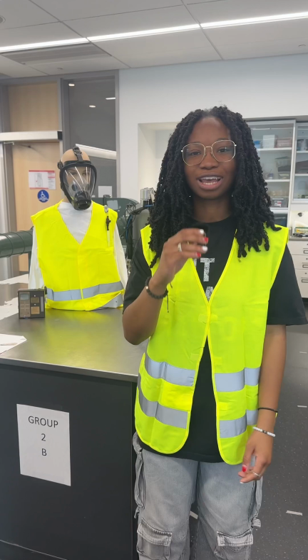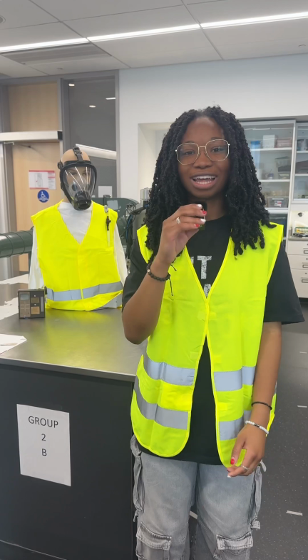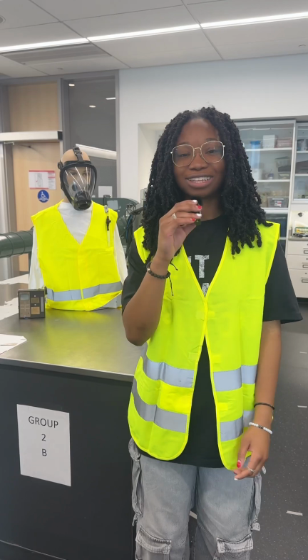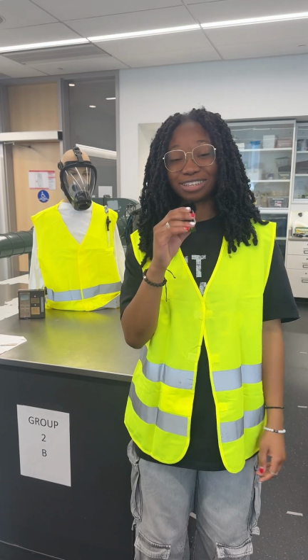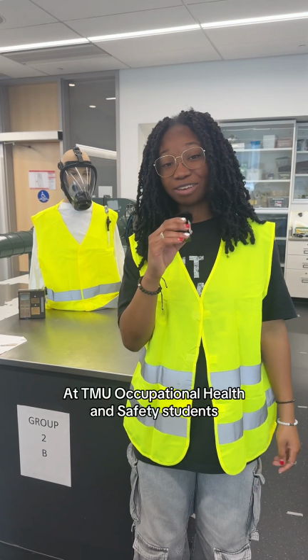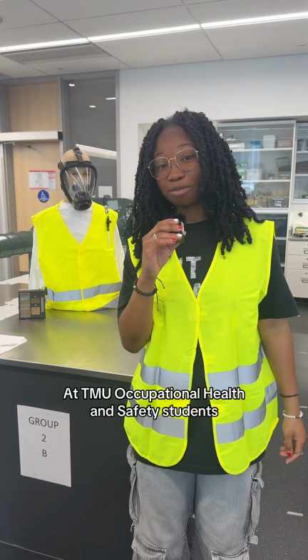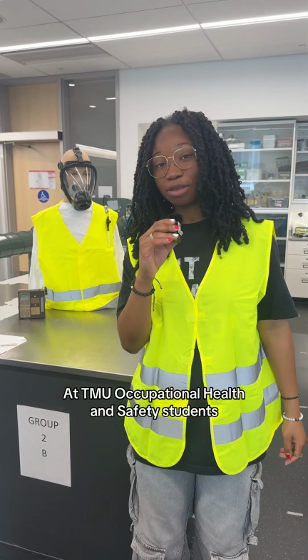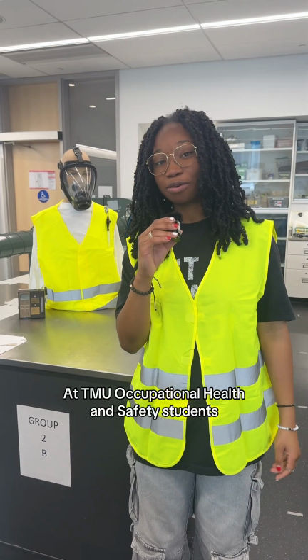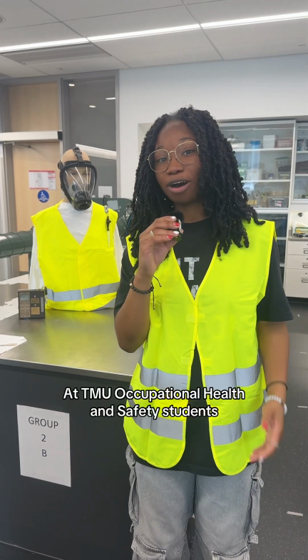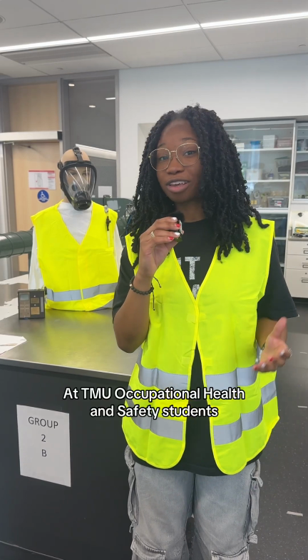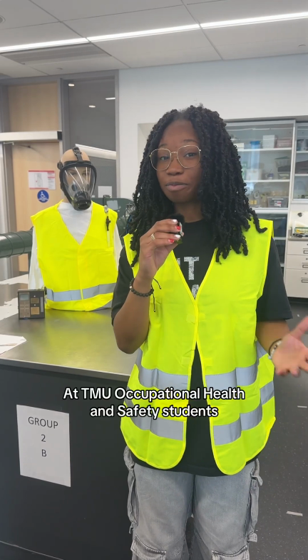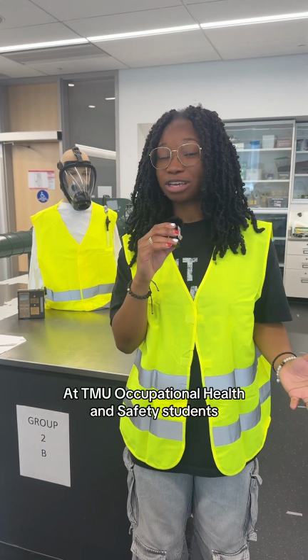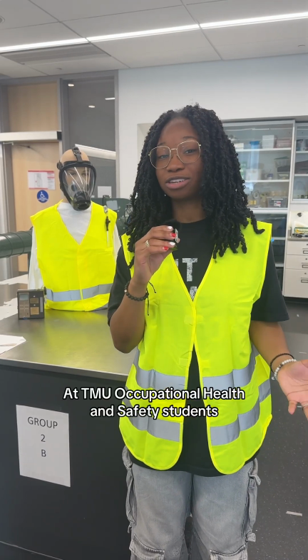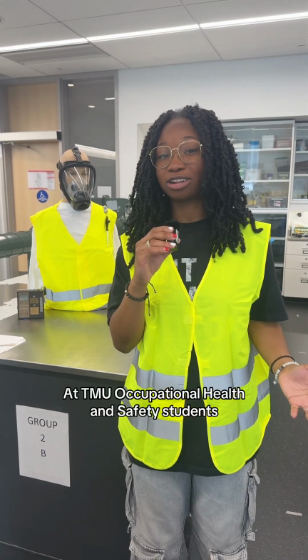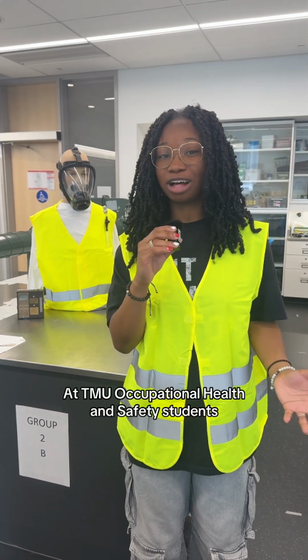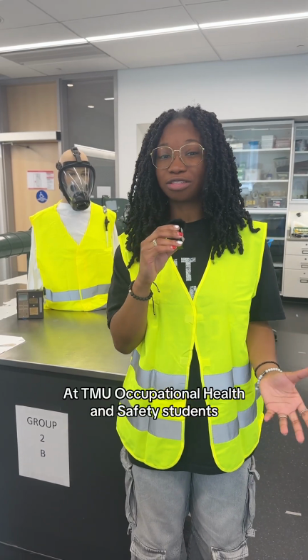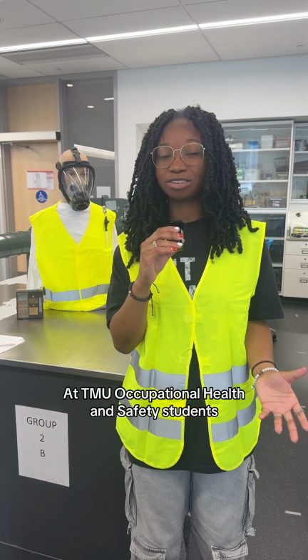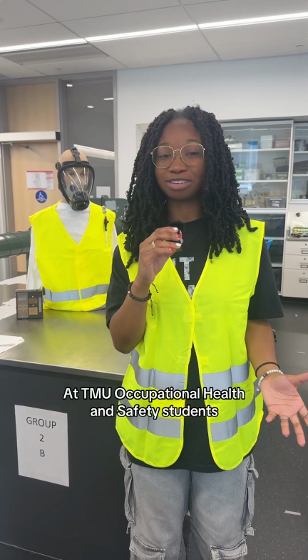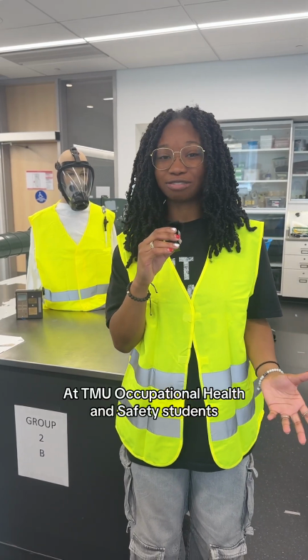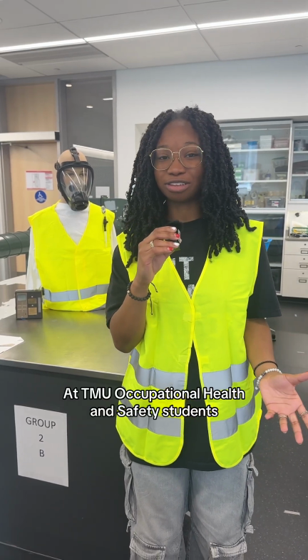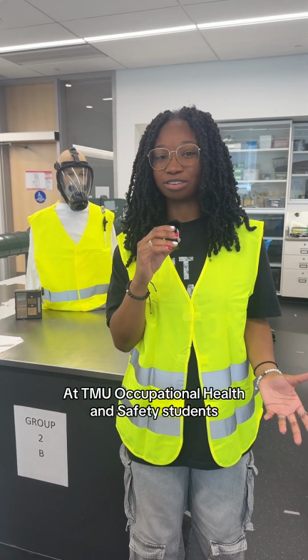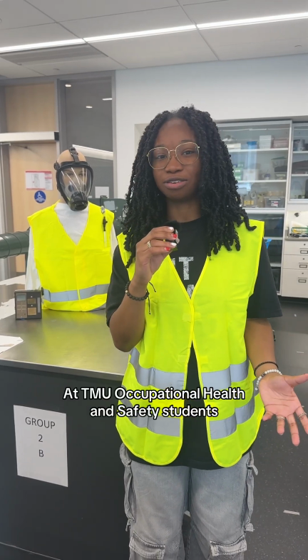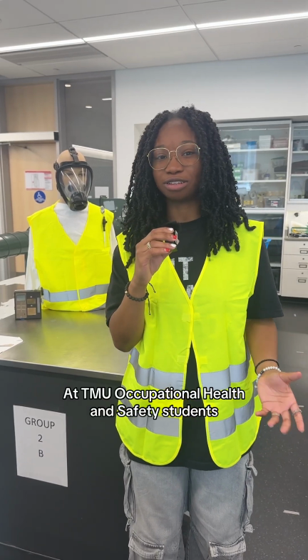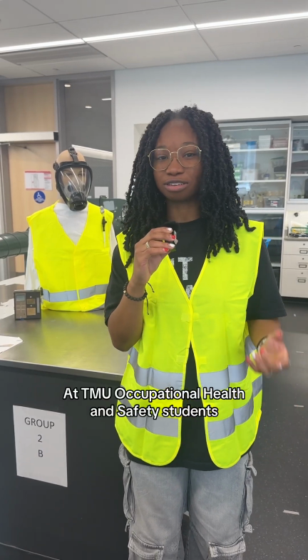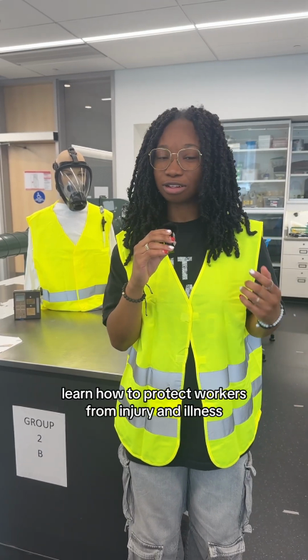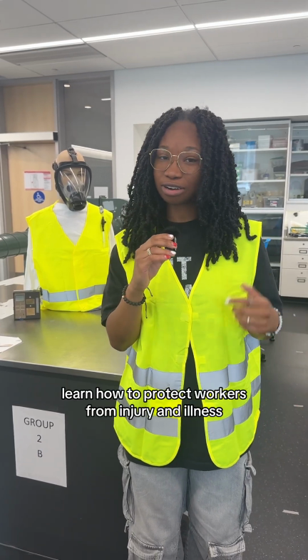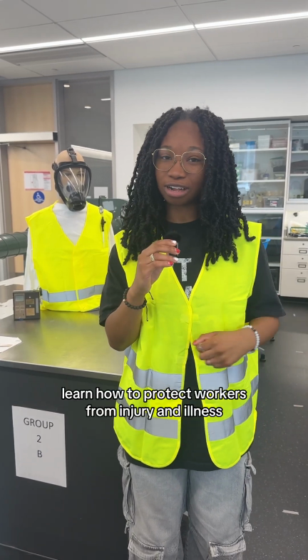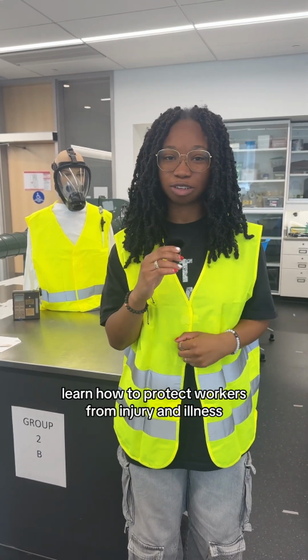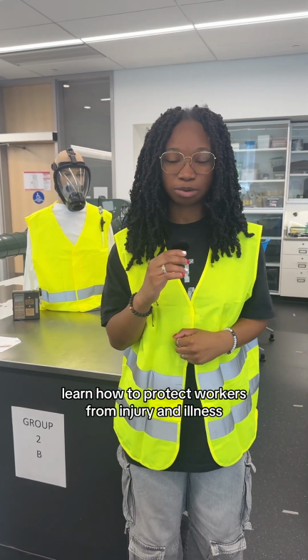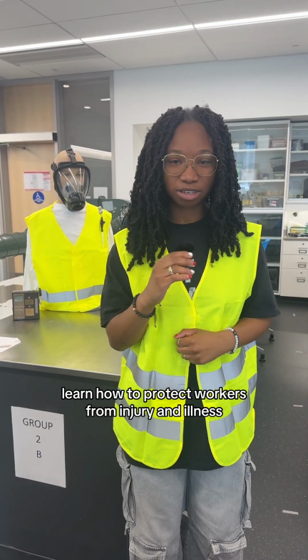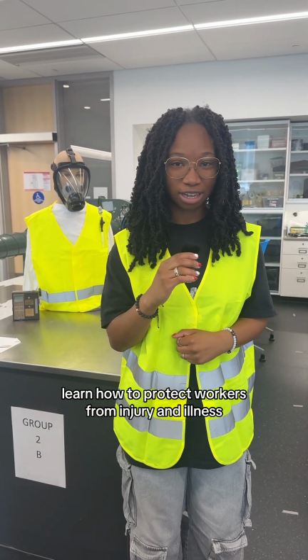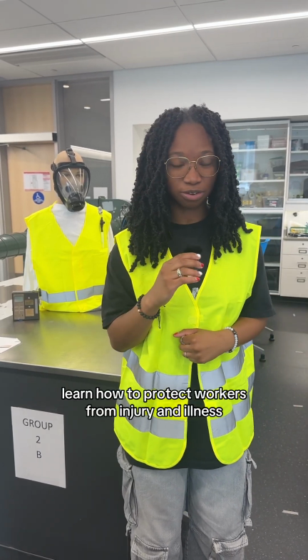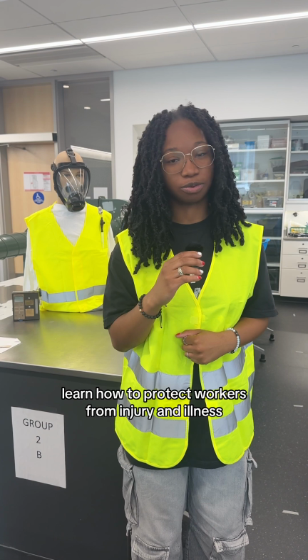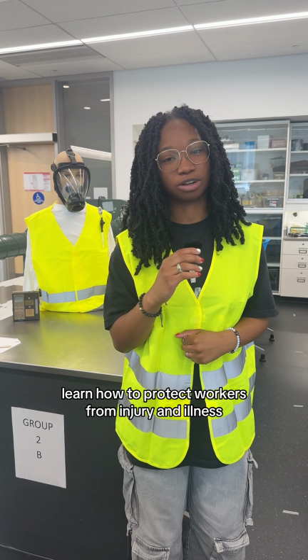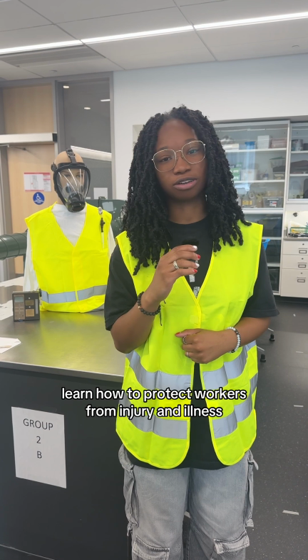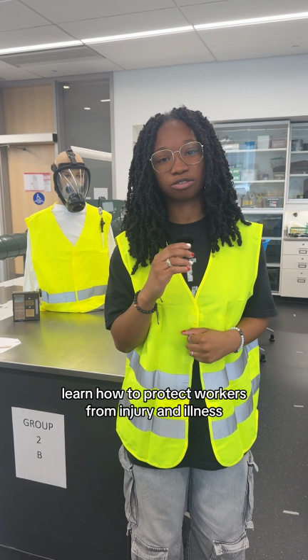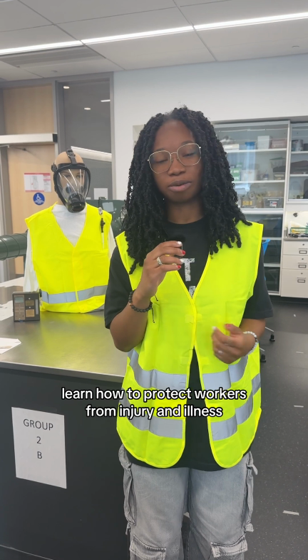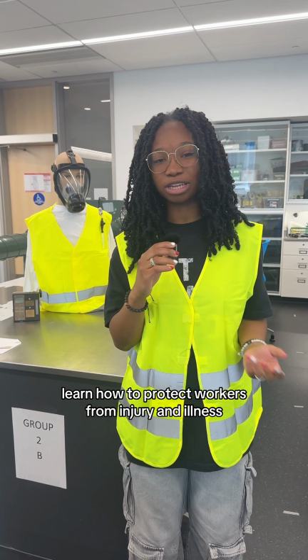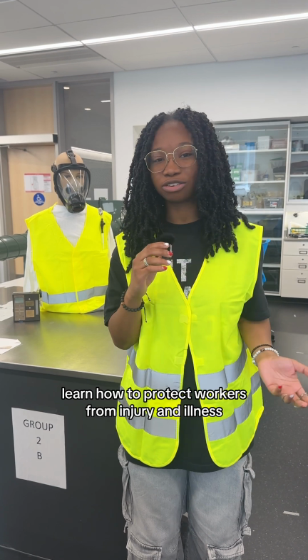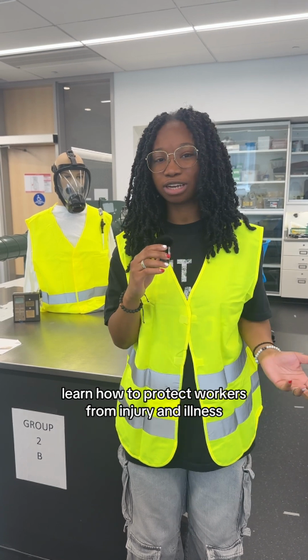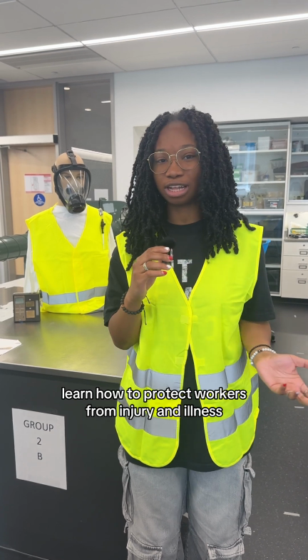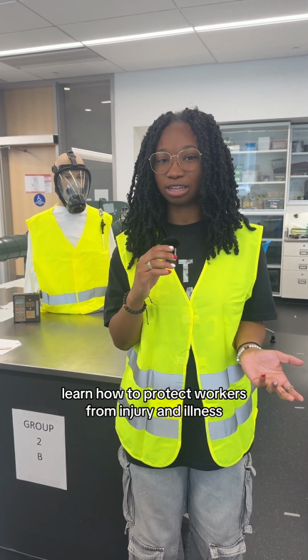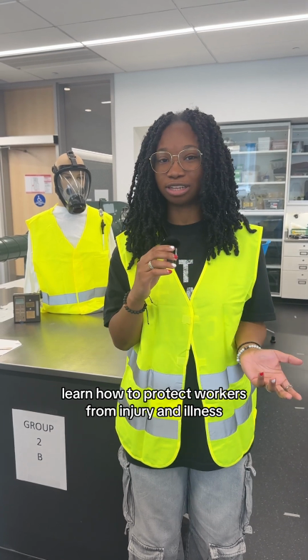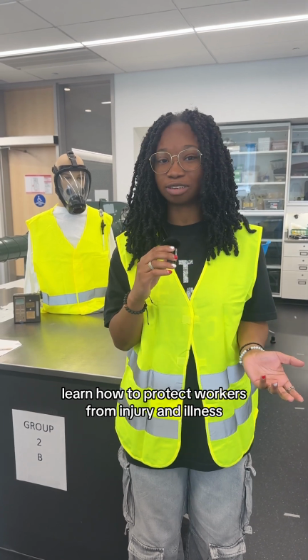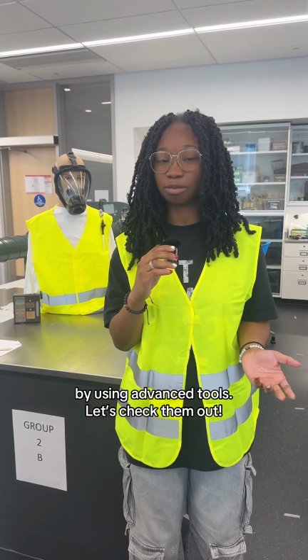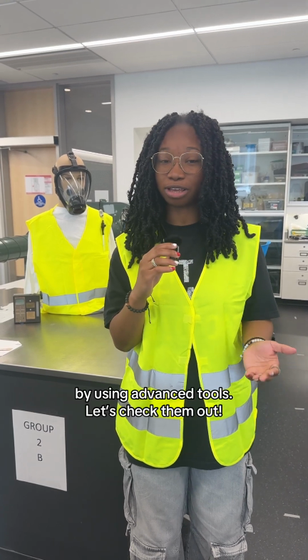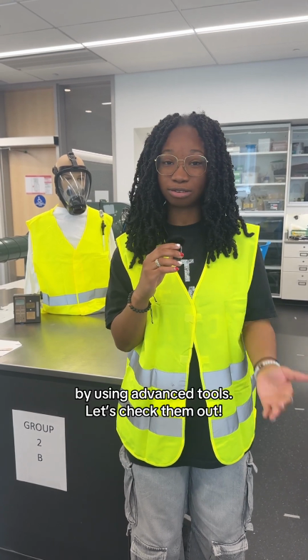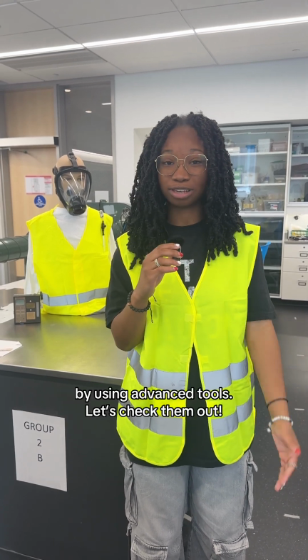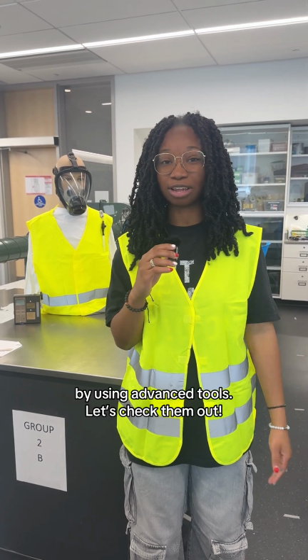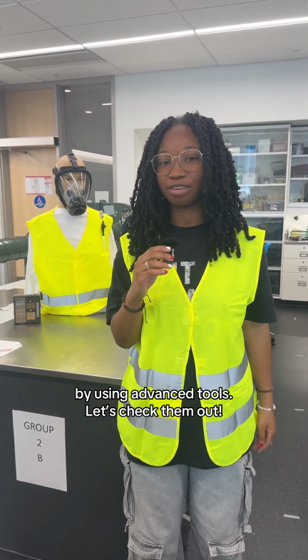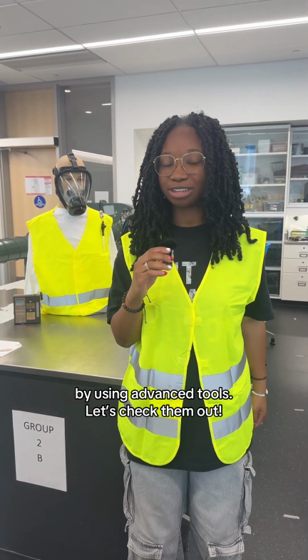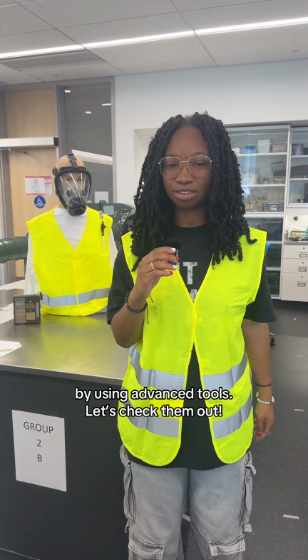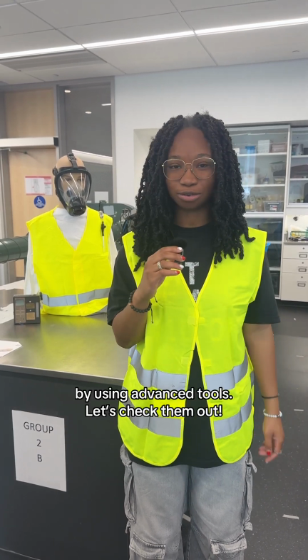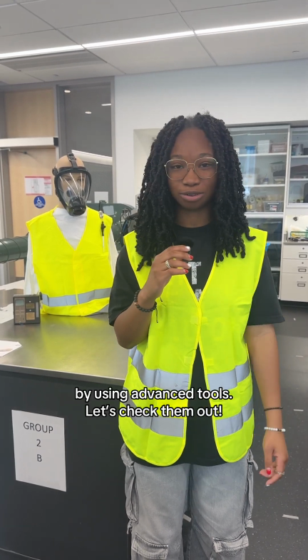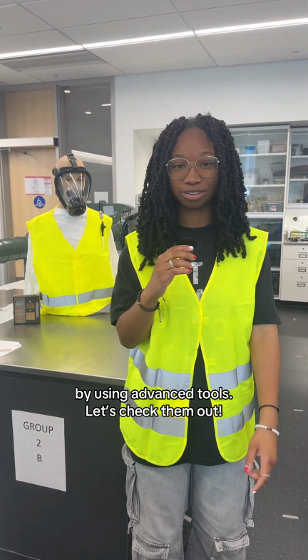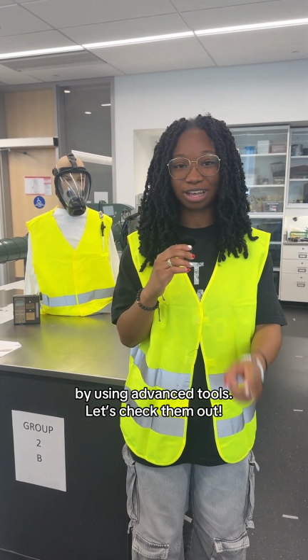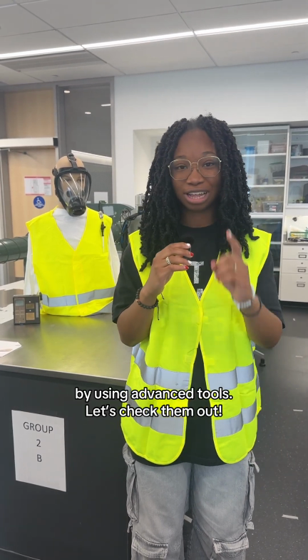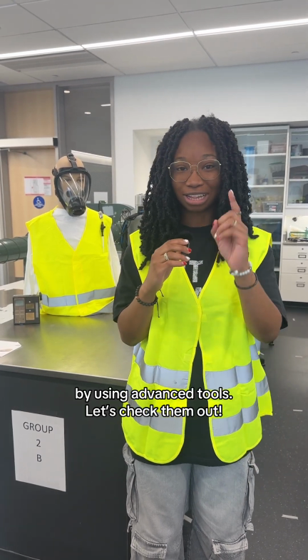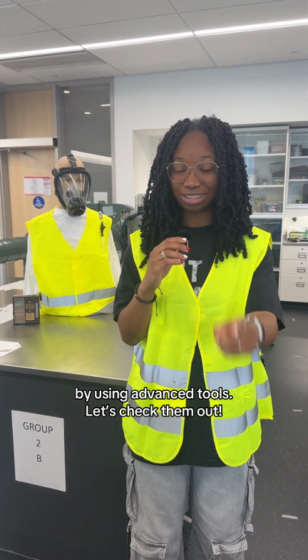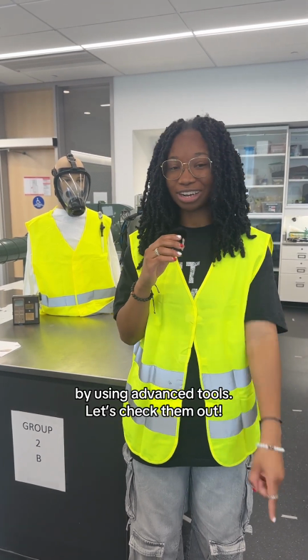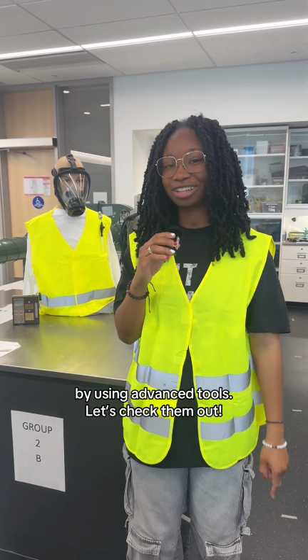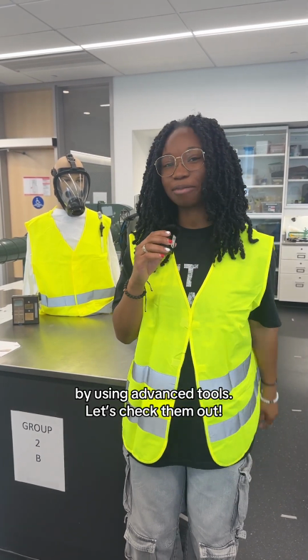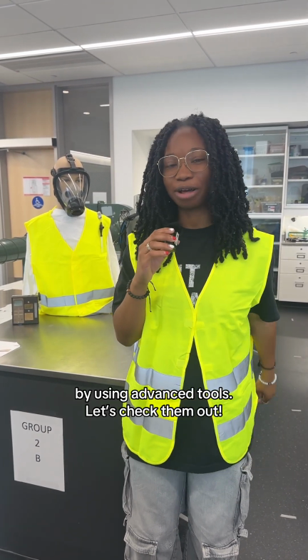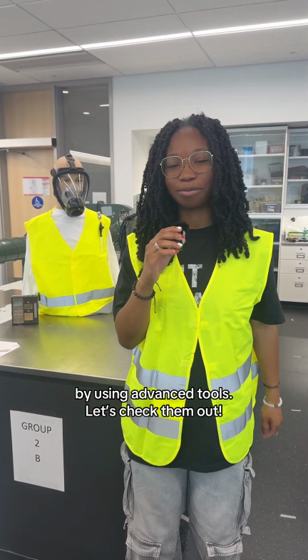At TMU, Occupational Health and Safety students learn how to protect workers from injury and illness by using advanced tools. Let's check them out.